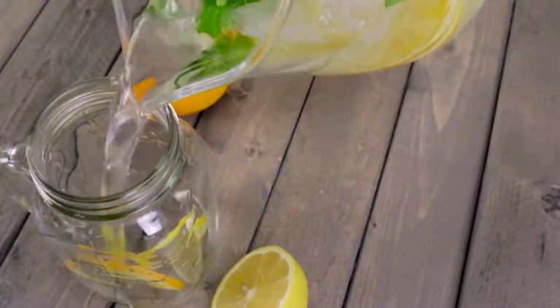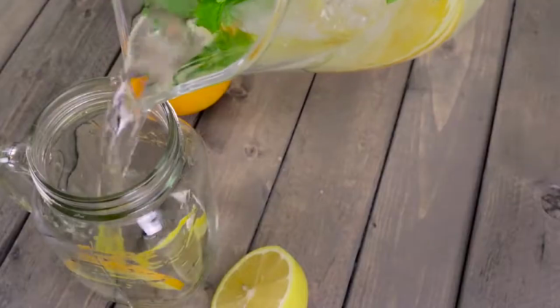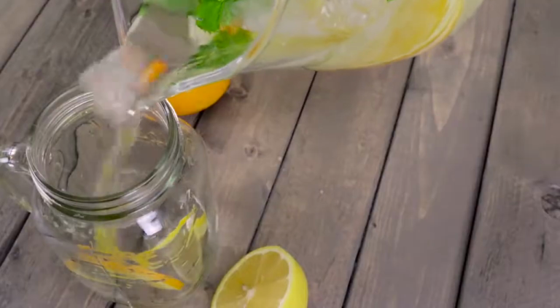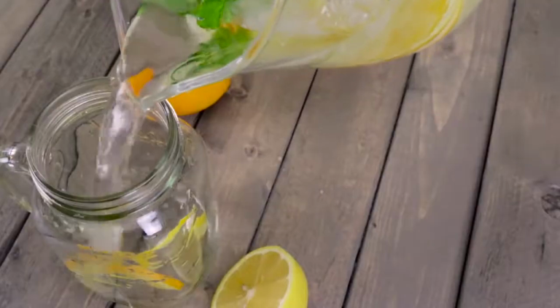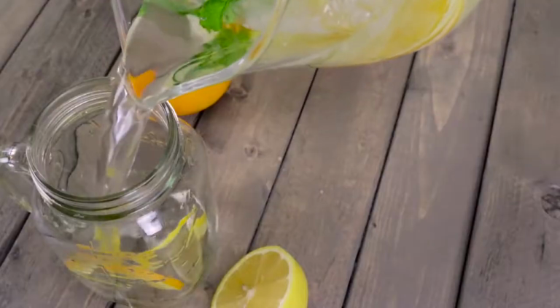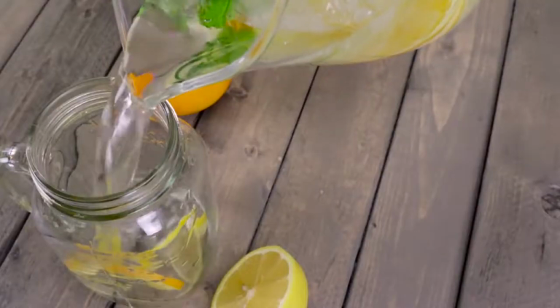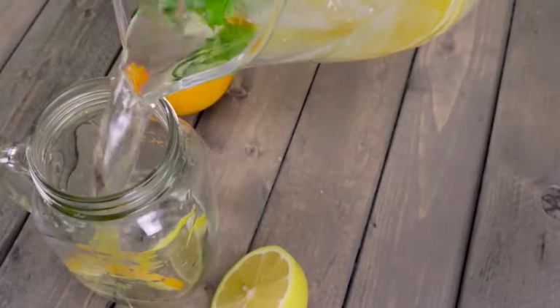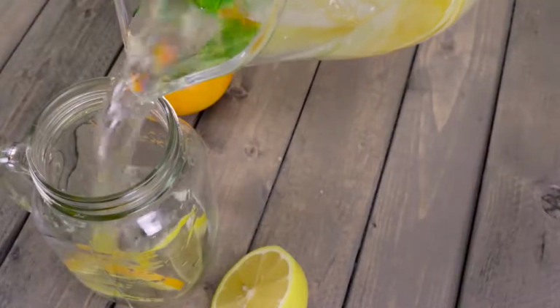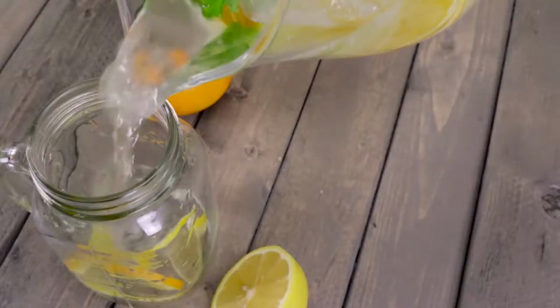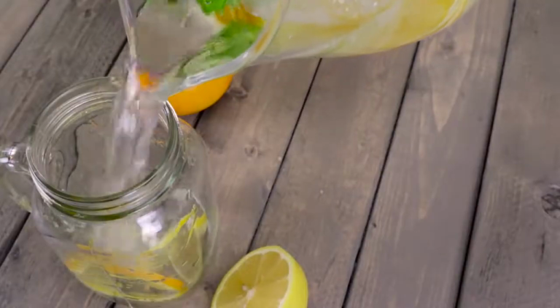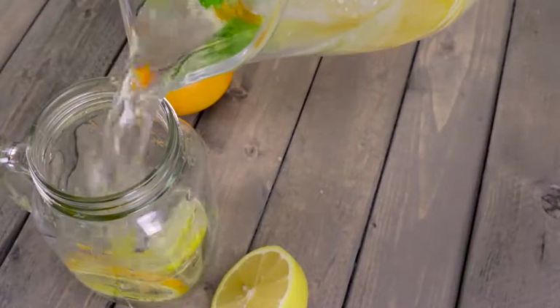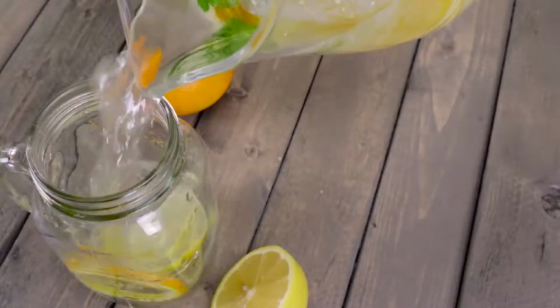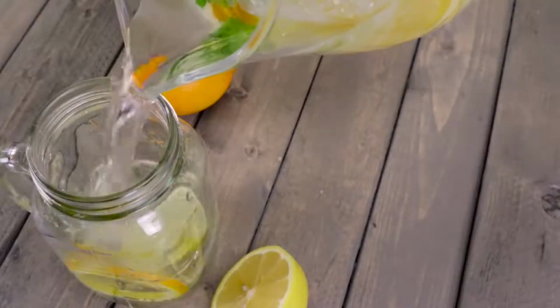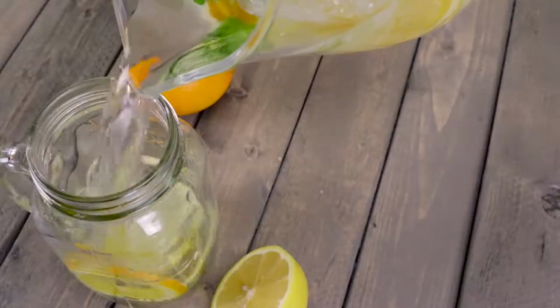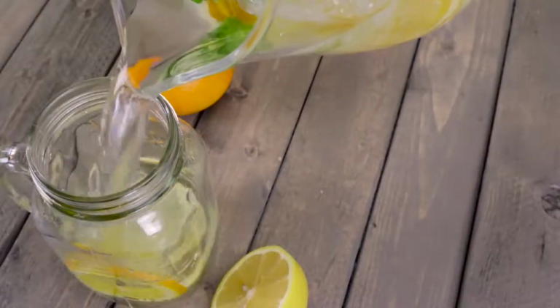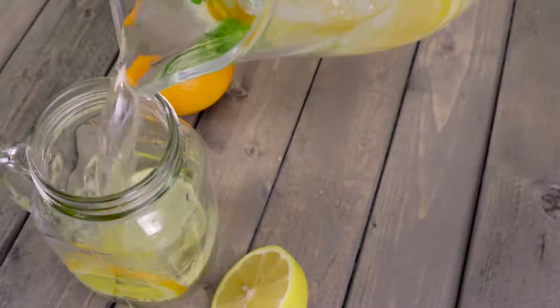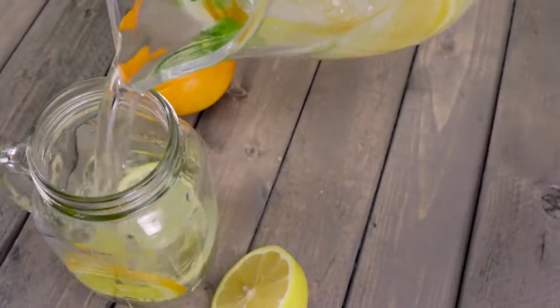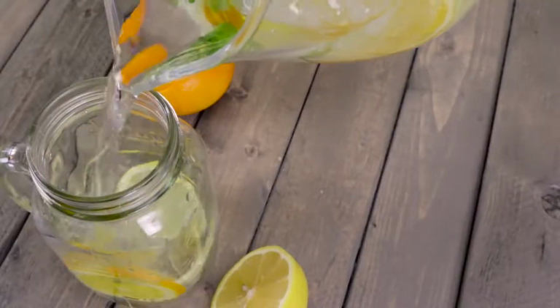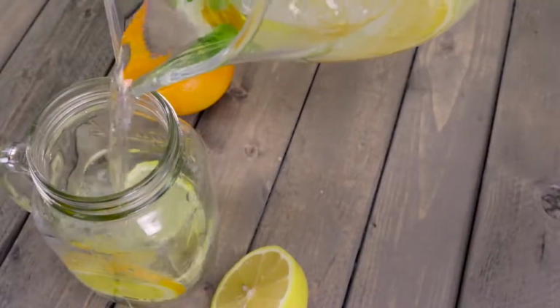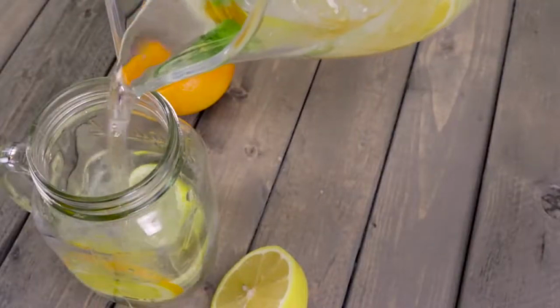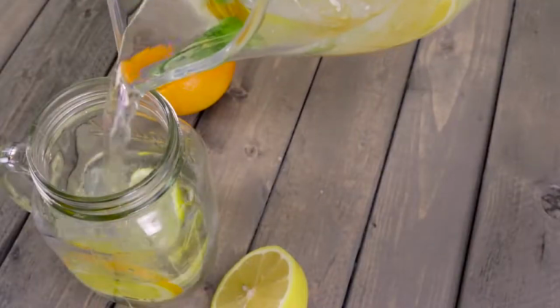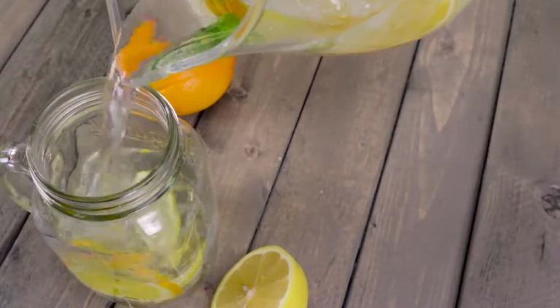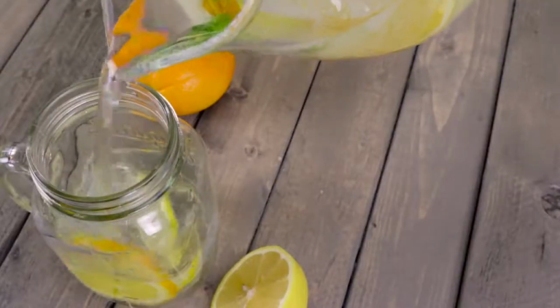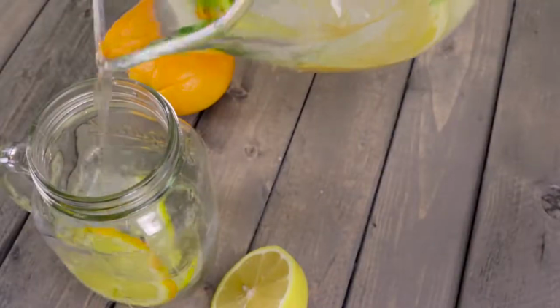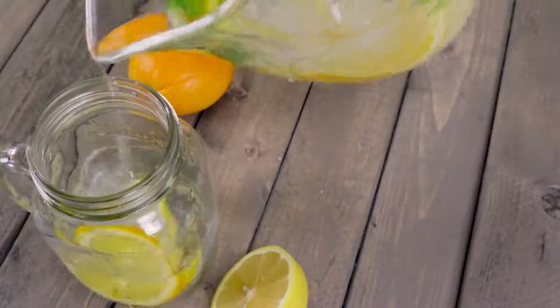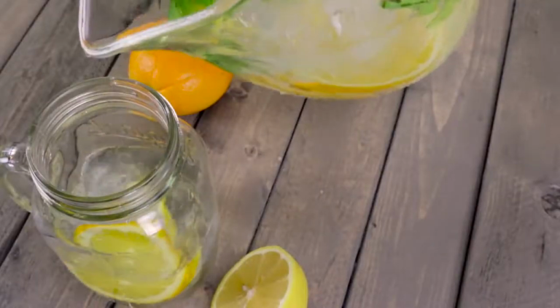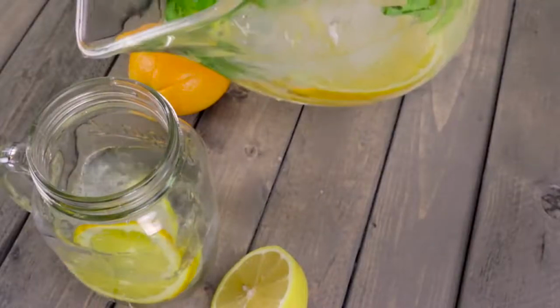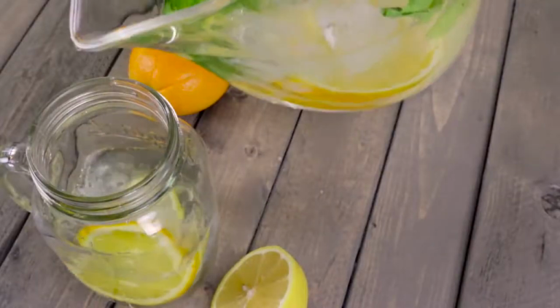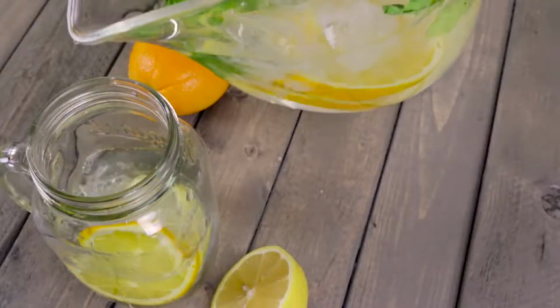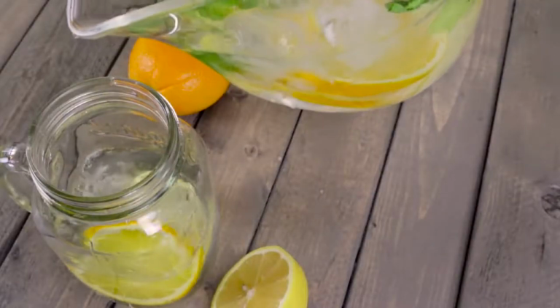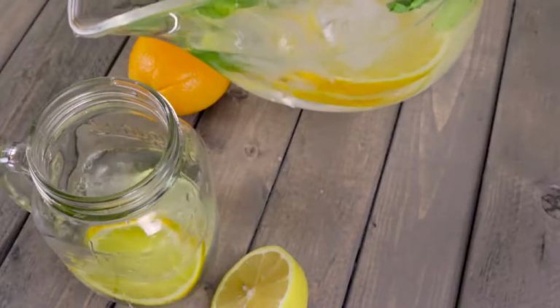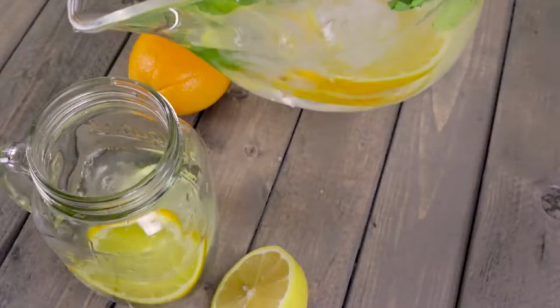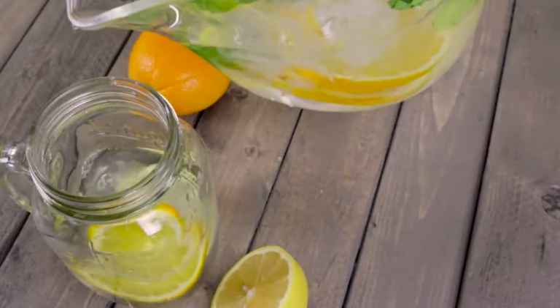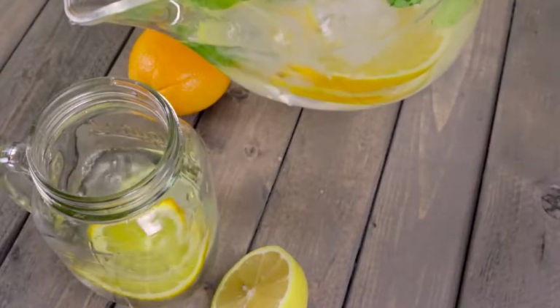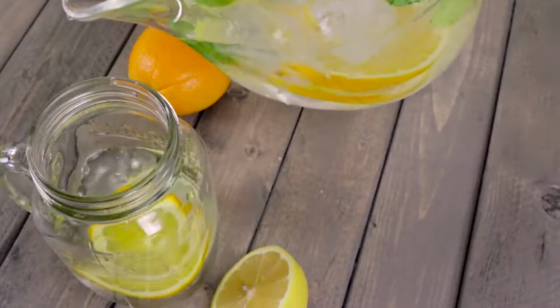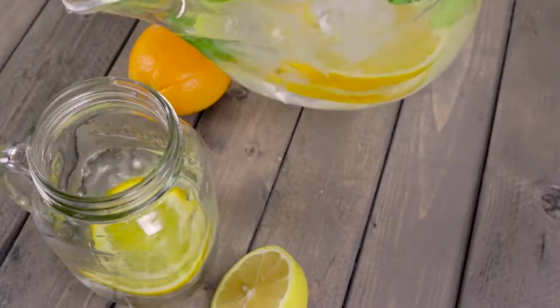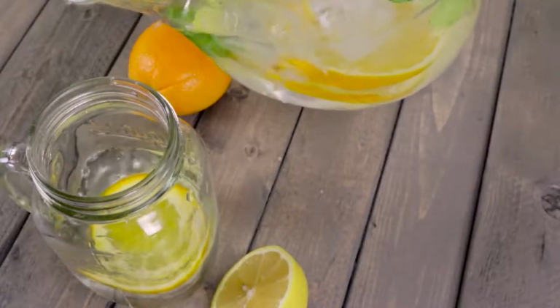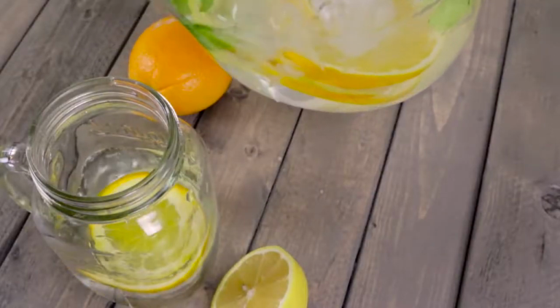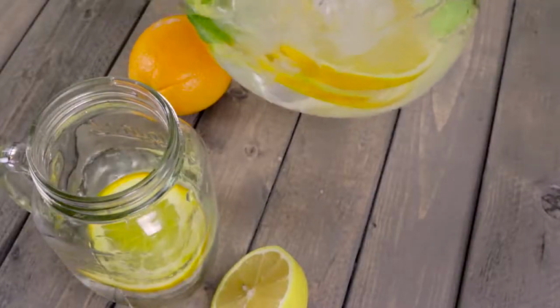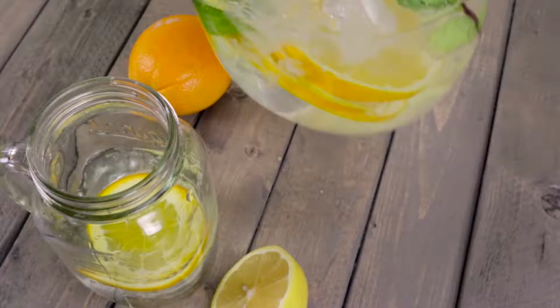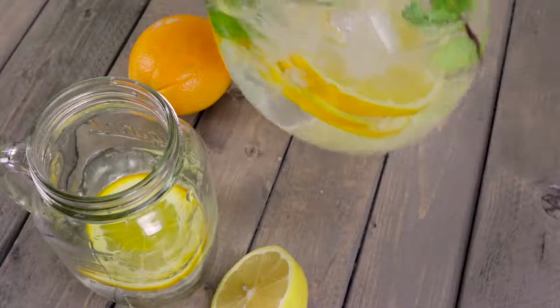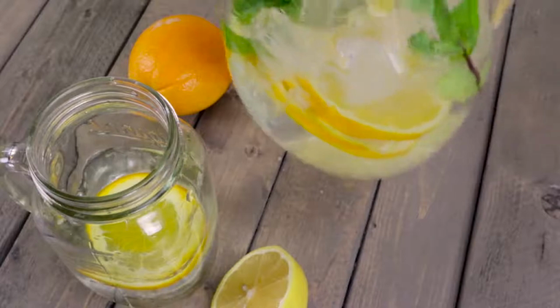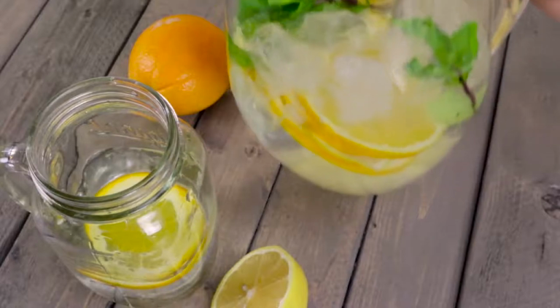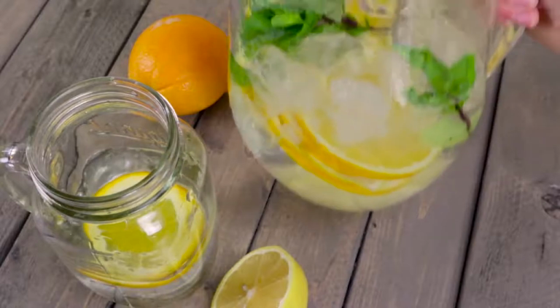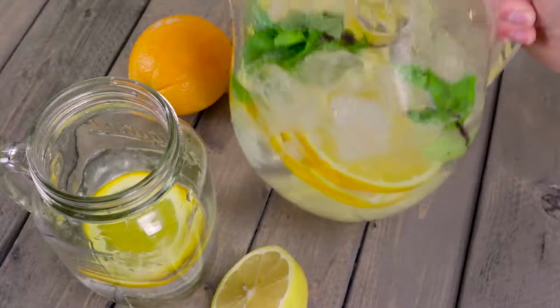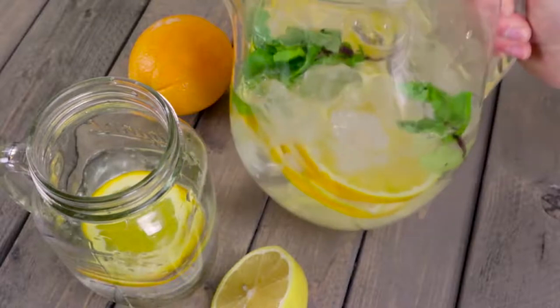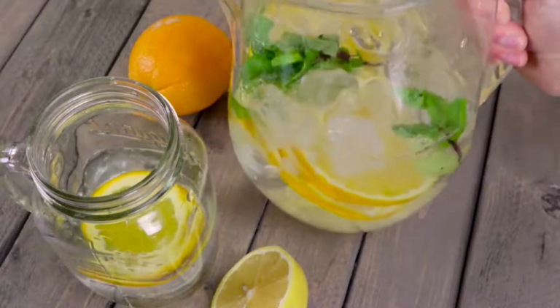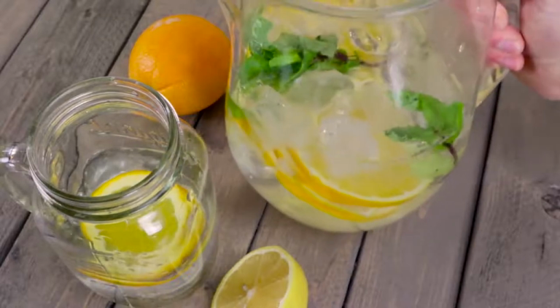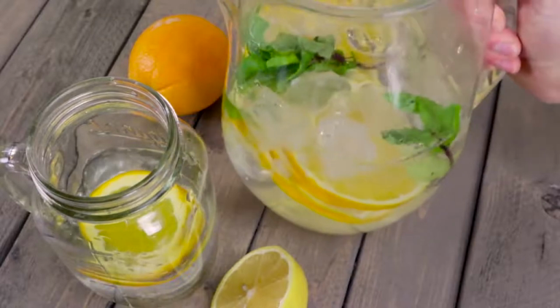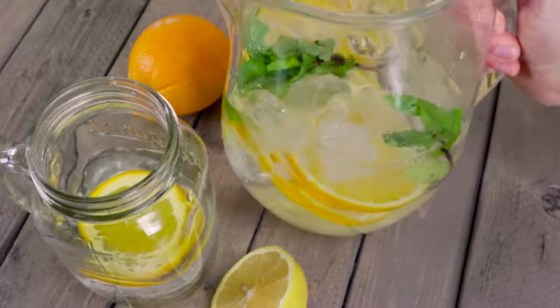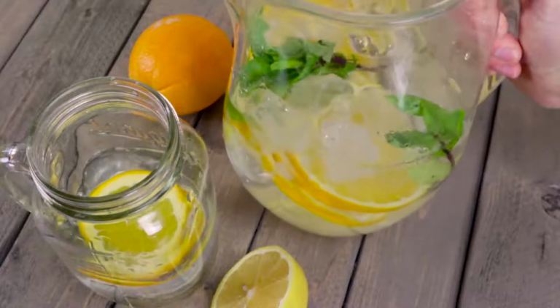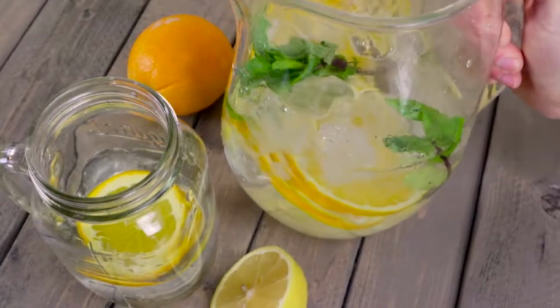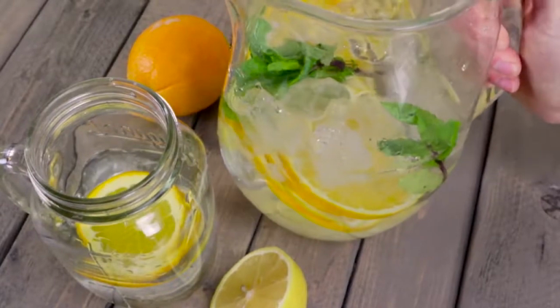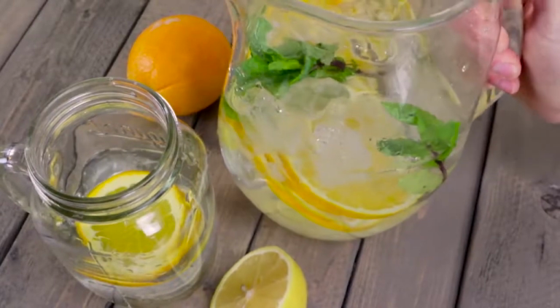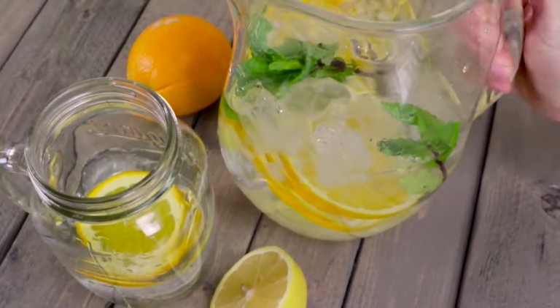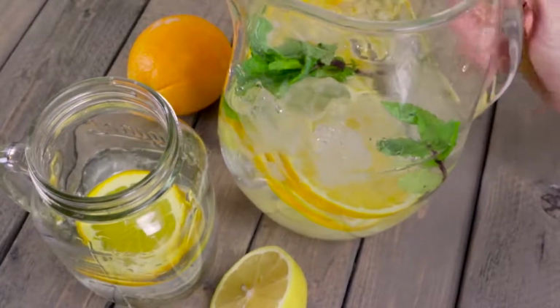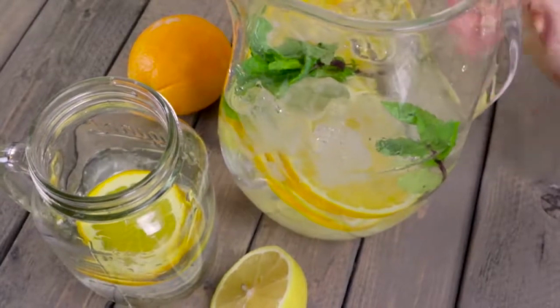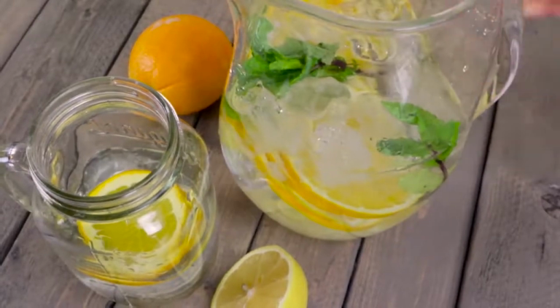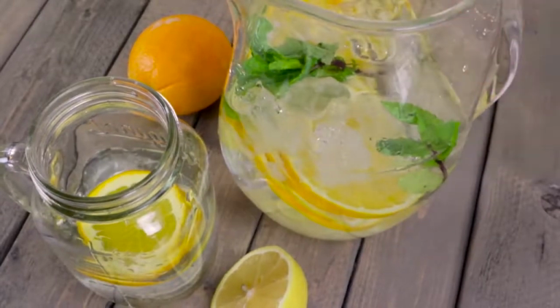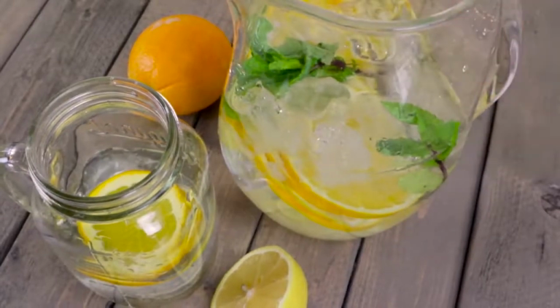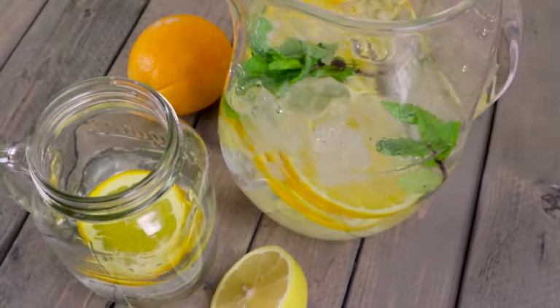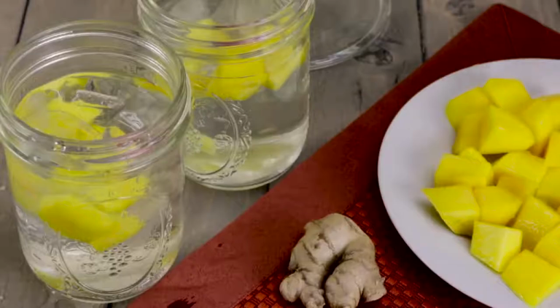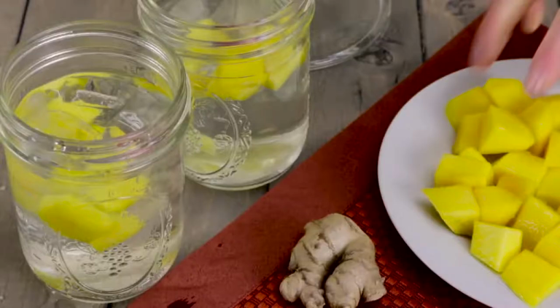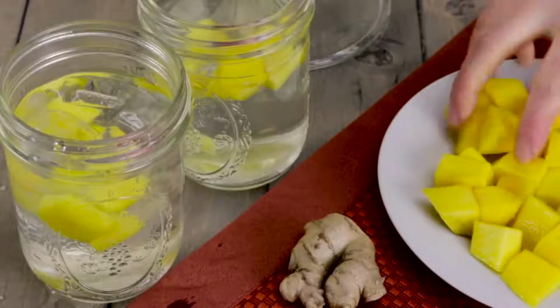Thinly slice an orange and a lemon. Tear into small pieces a handful of mint leaves. Add ingredients to a pitcher, cover with ice and let sit overnight.